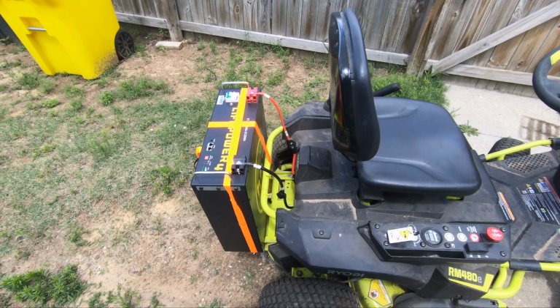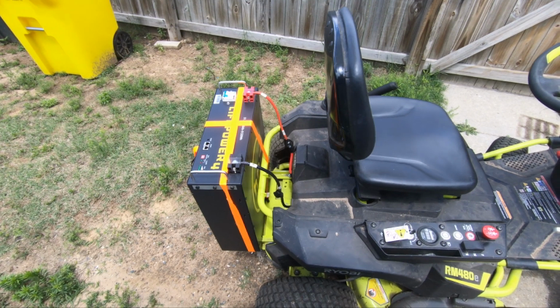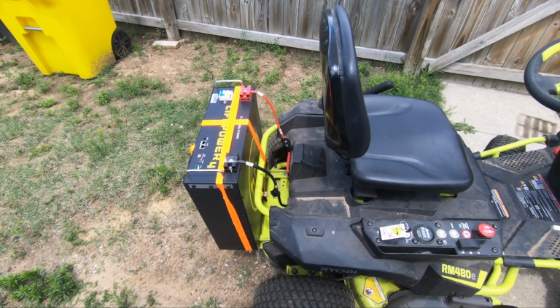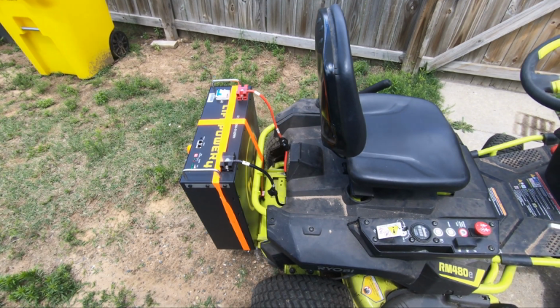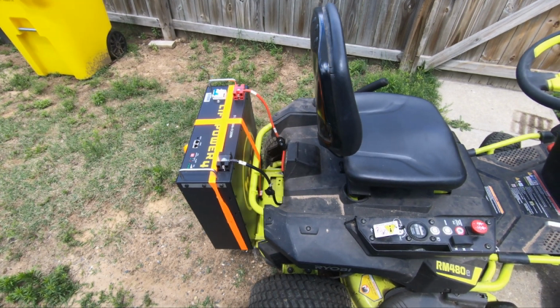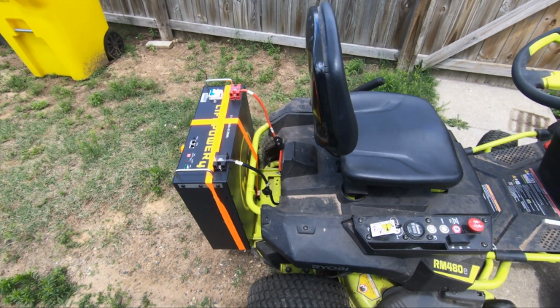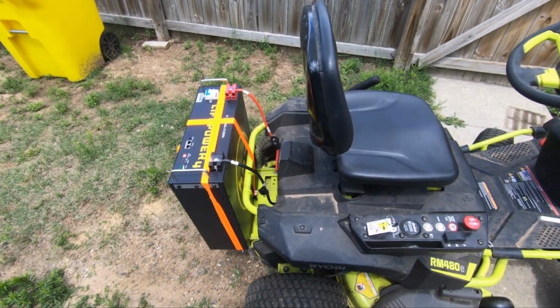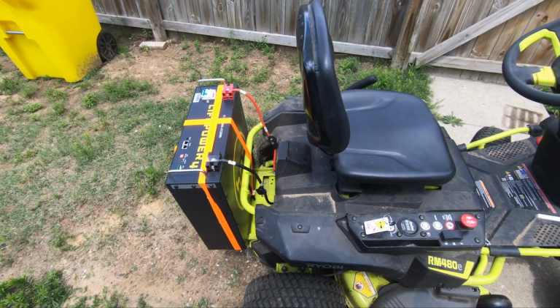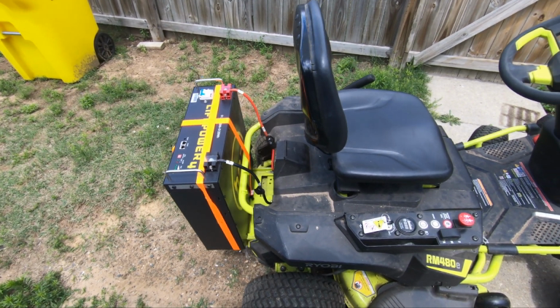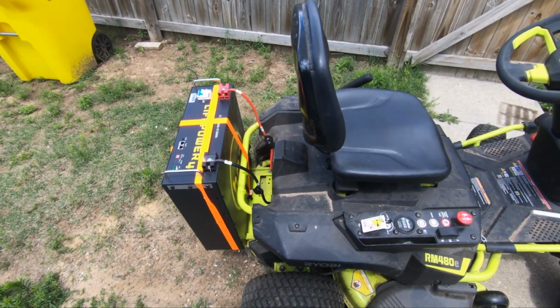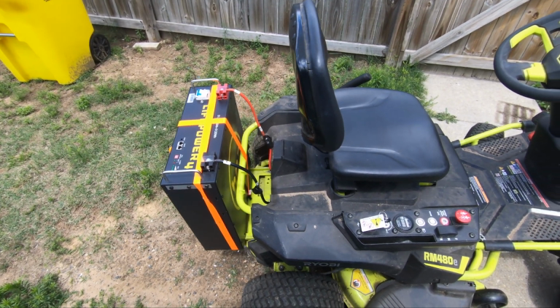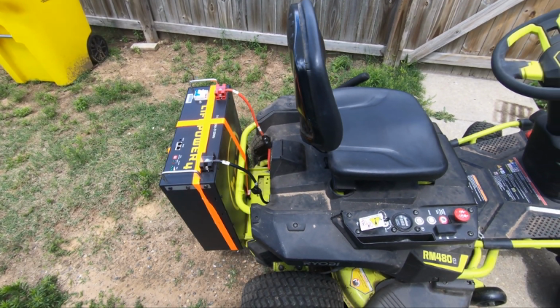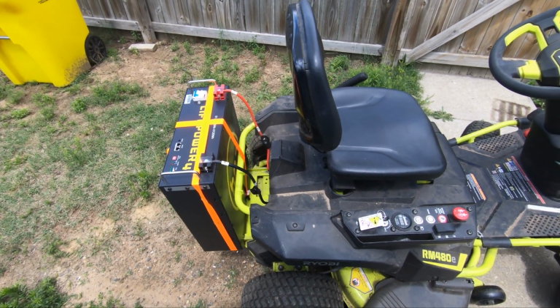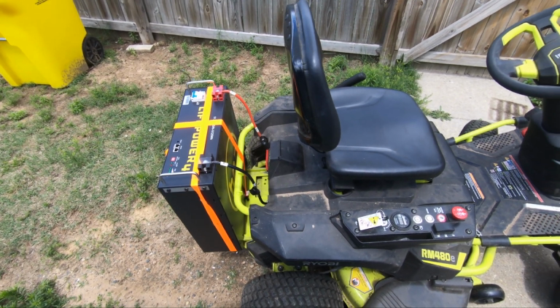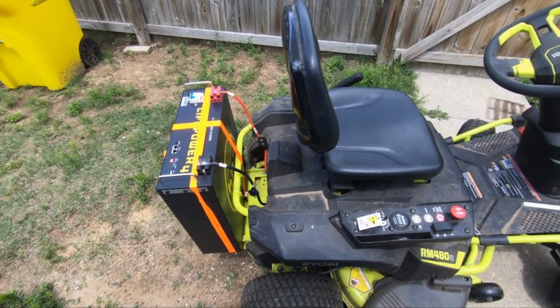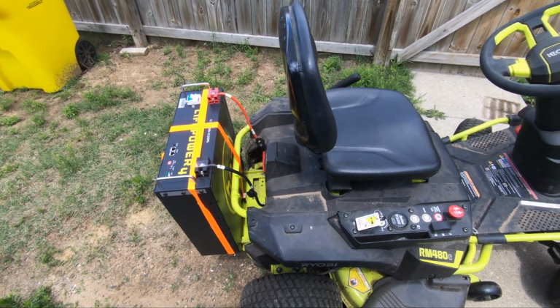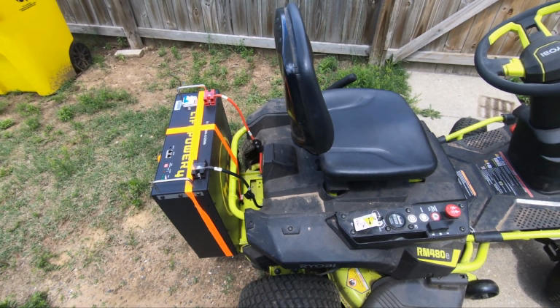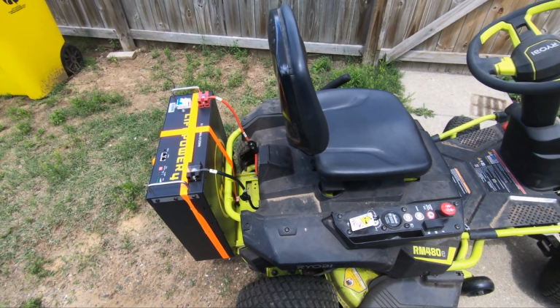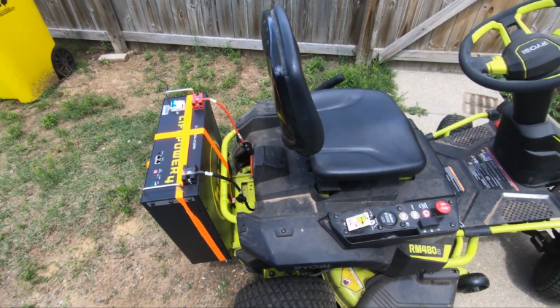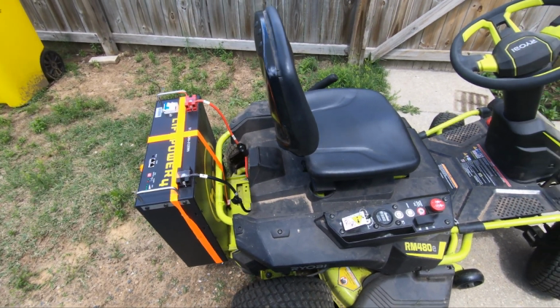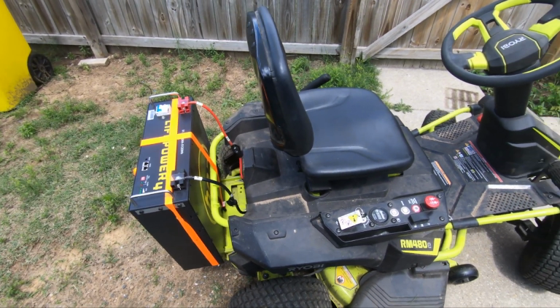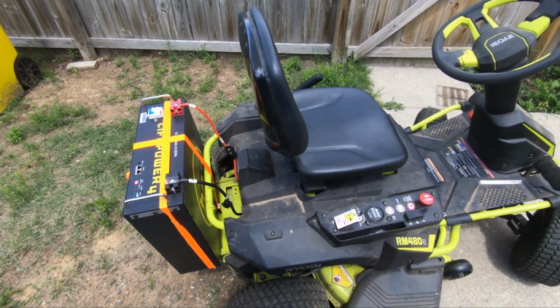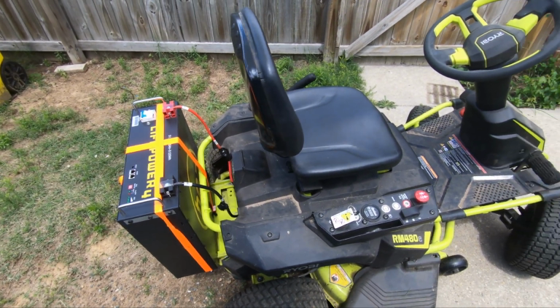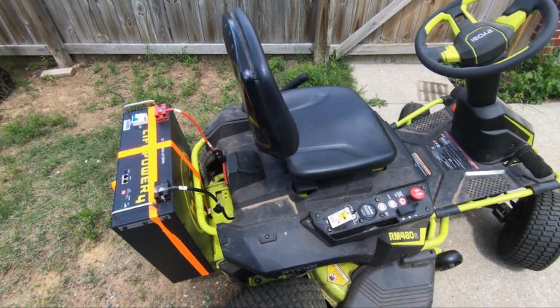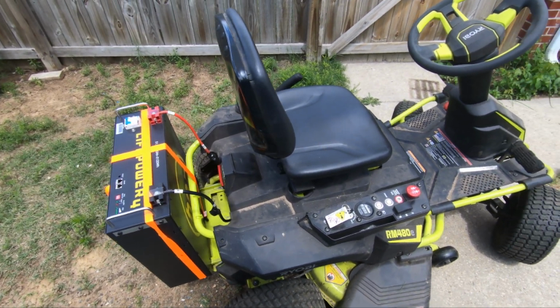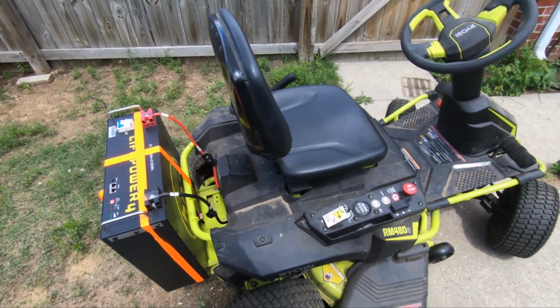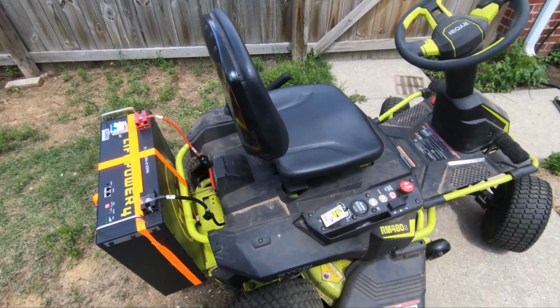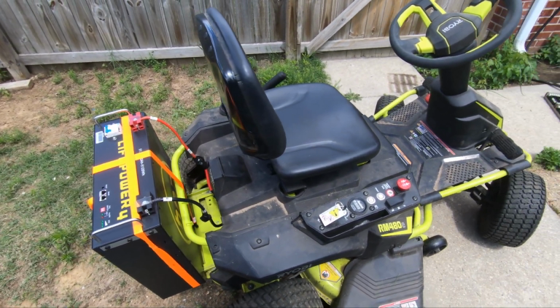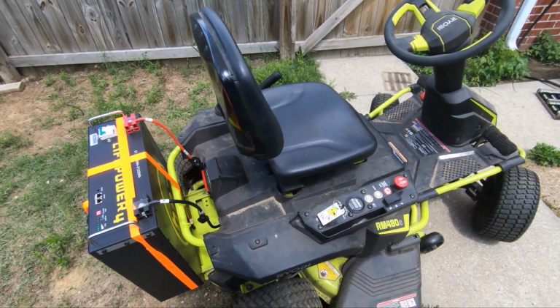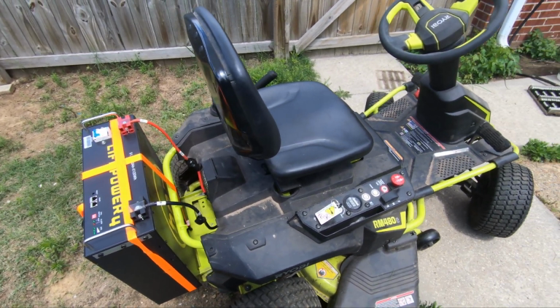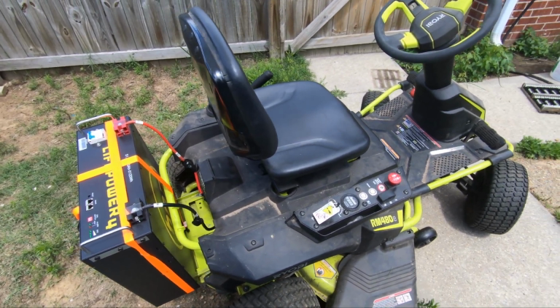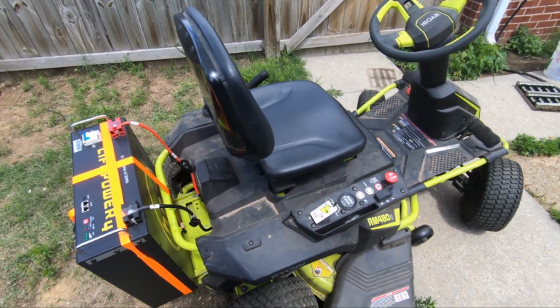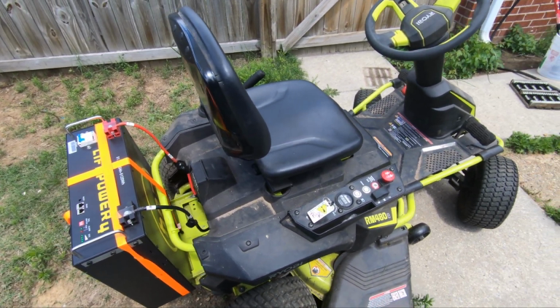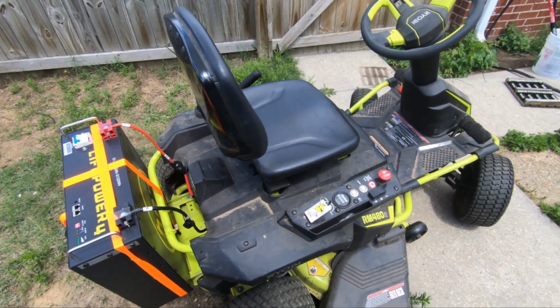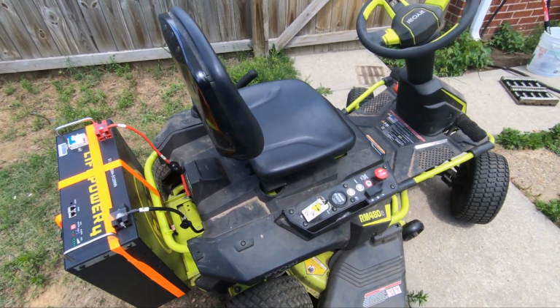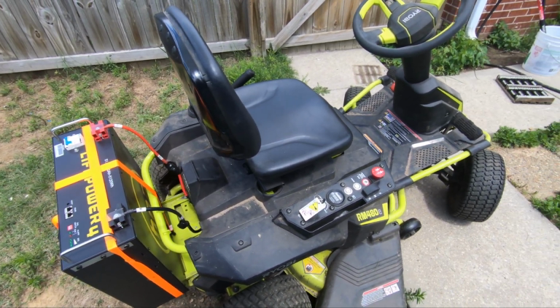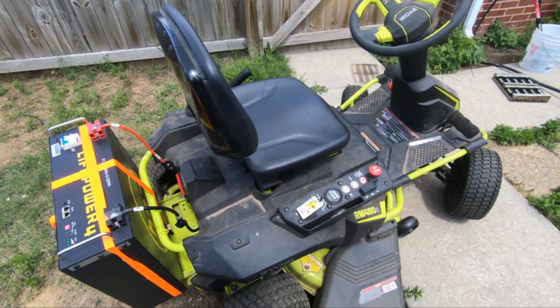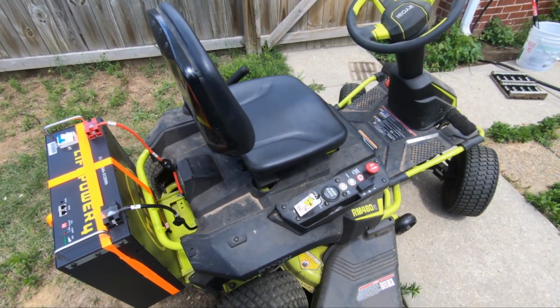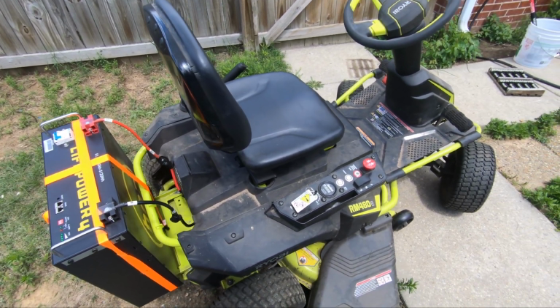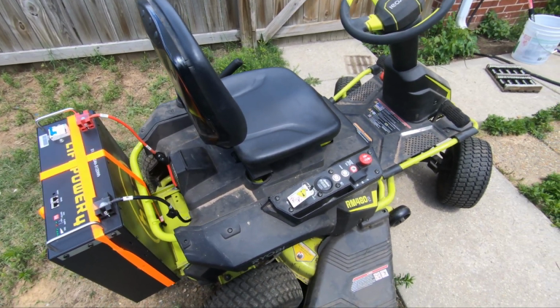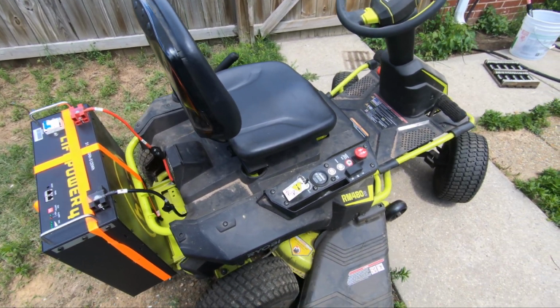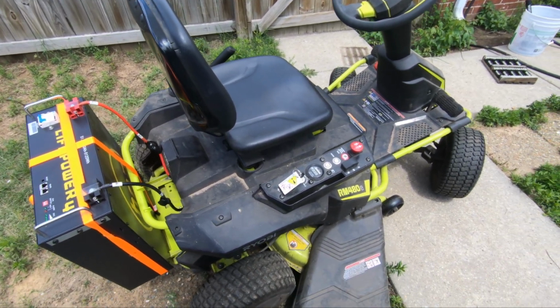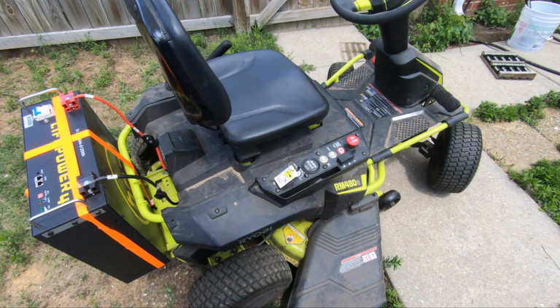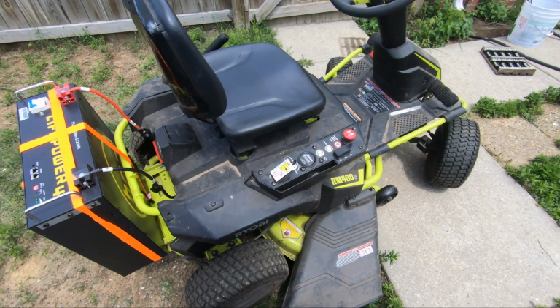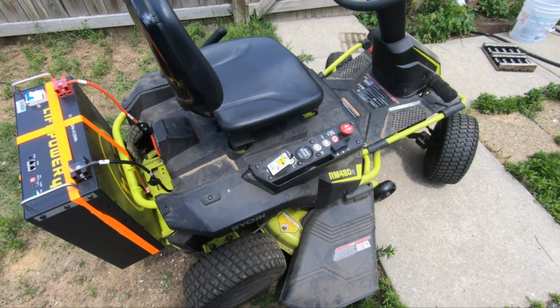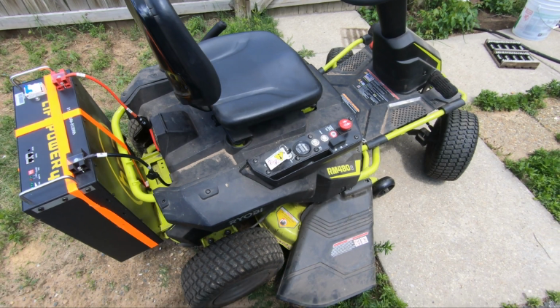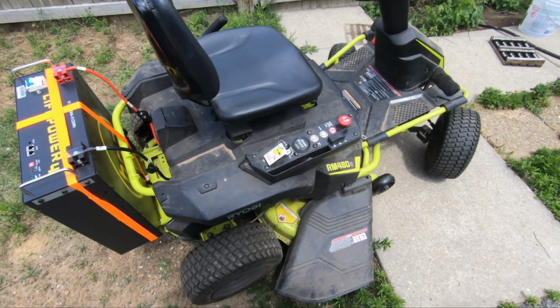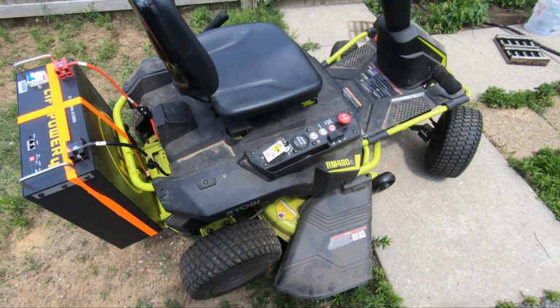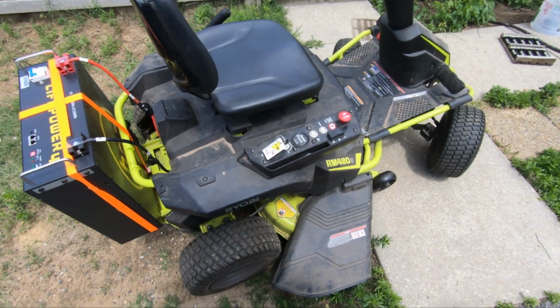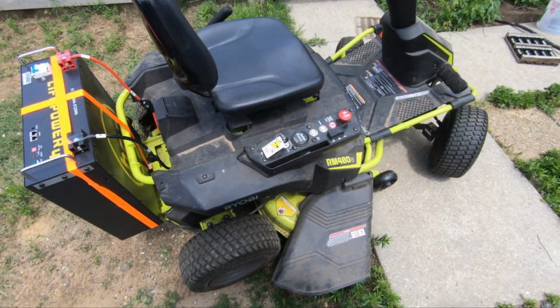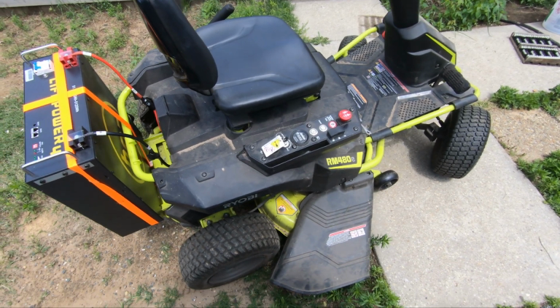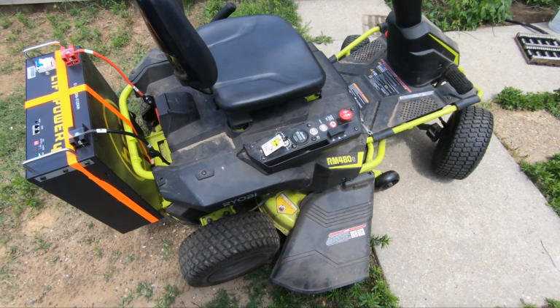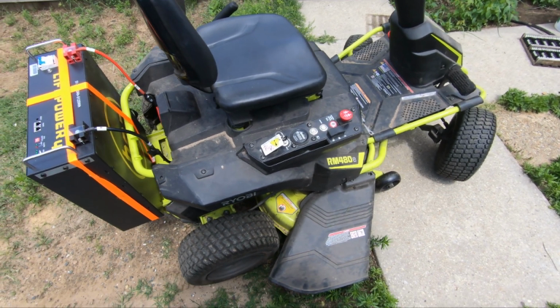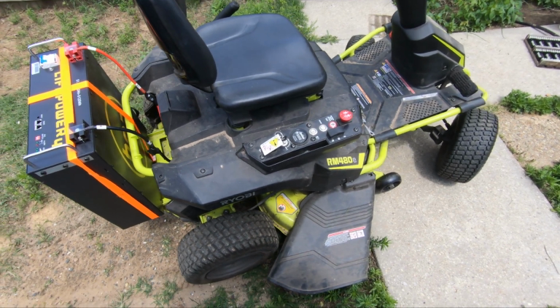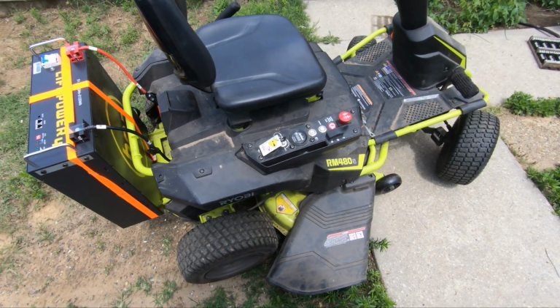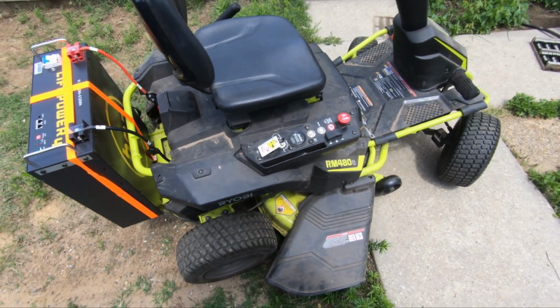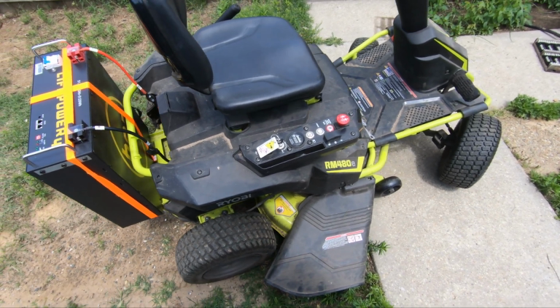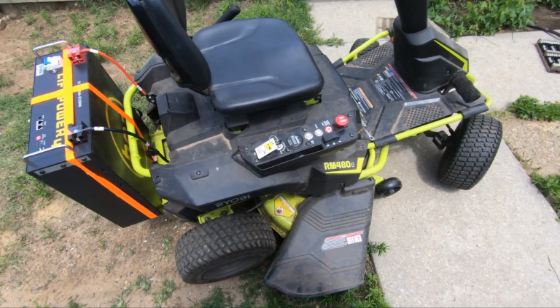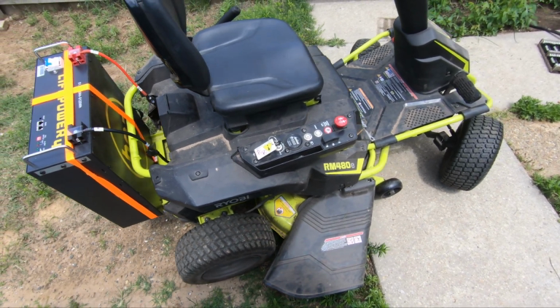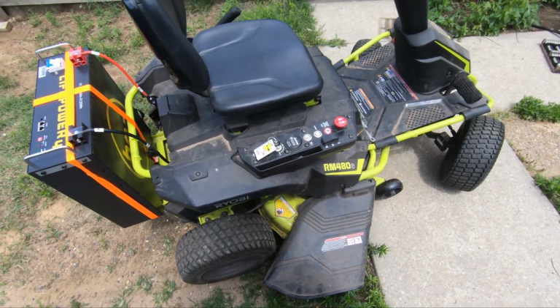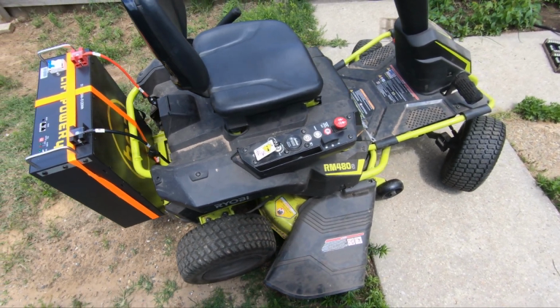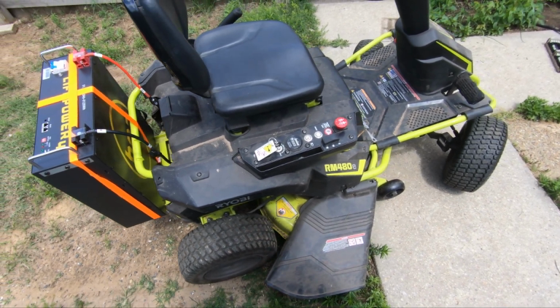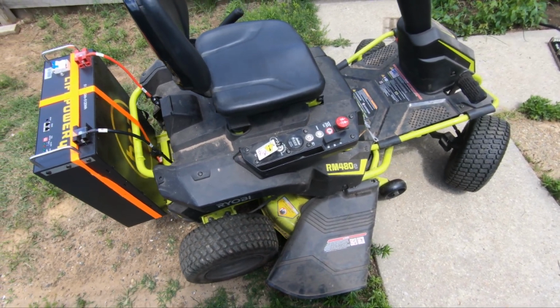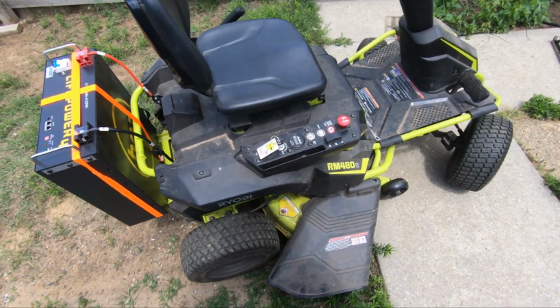Hey, what's up internet? Would you look at that? A Ryobi 480E electric riding mower with a lithium iron phosphate server rack battery.